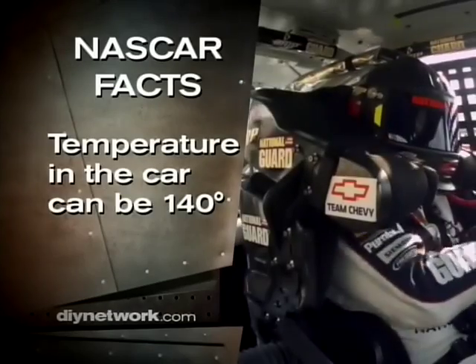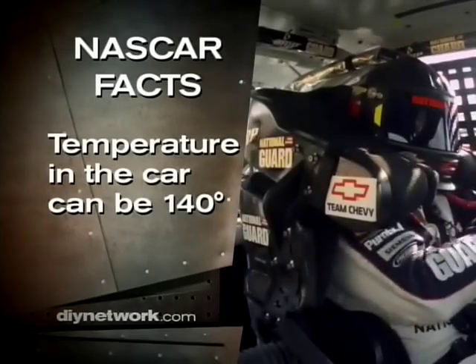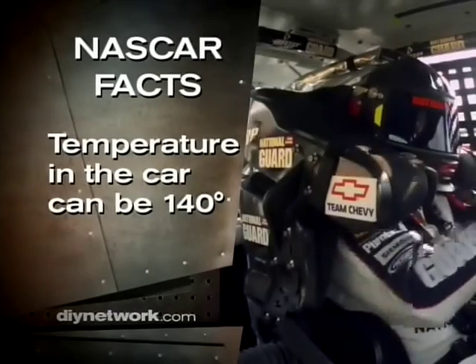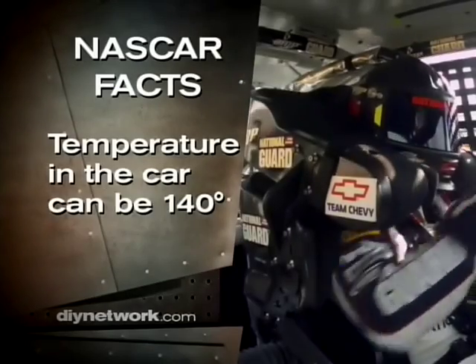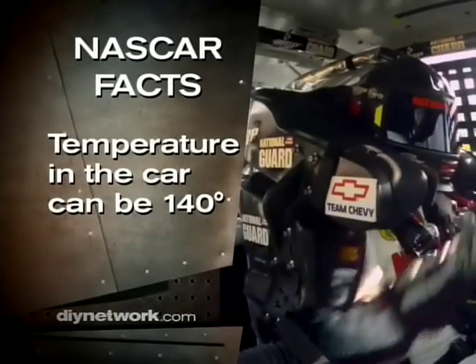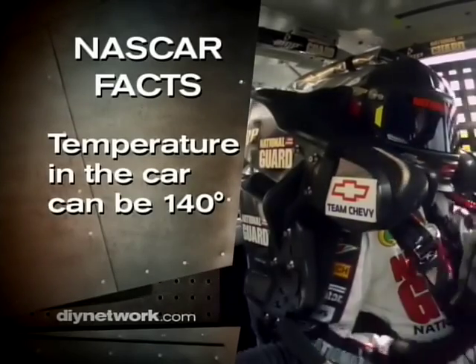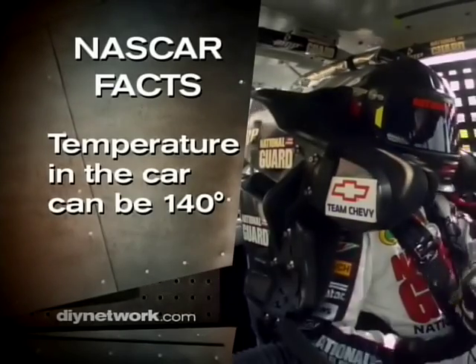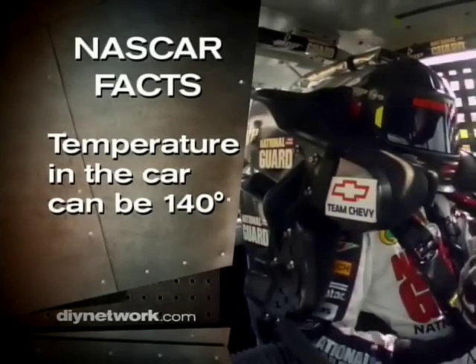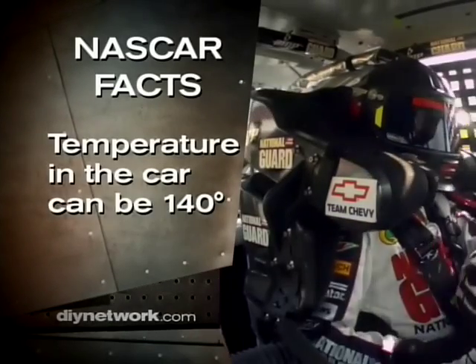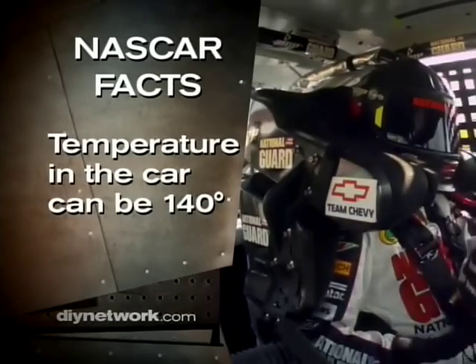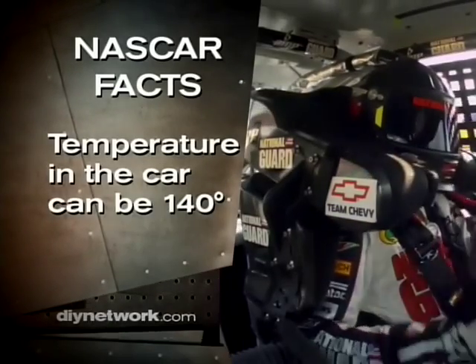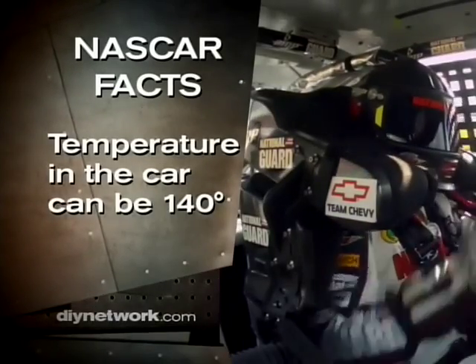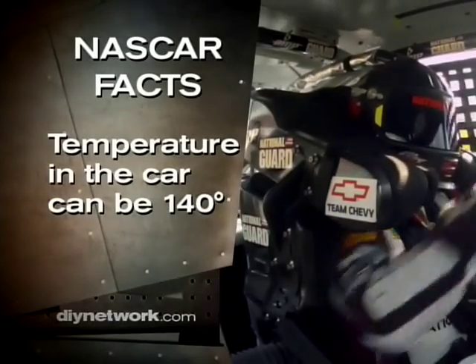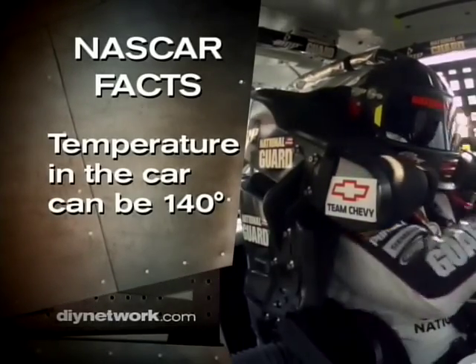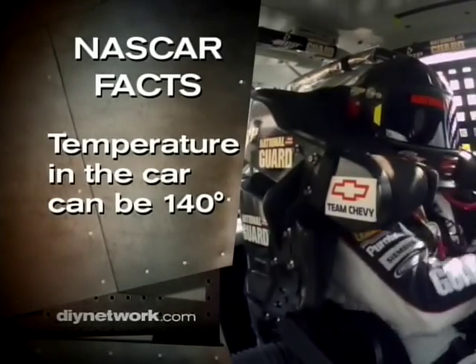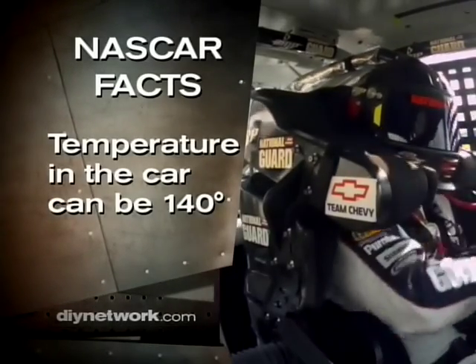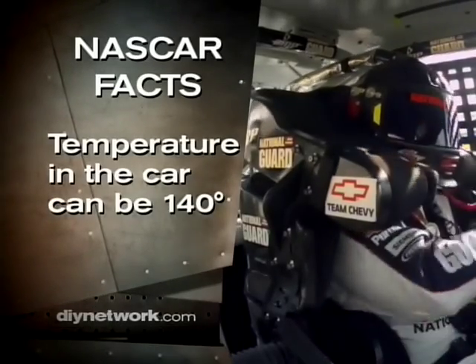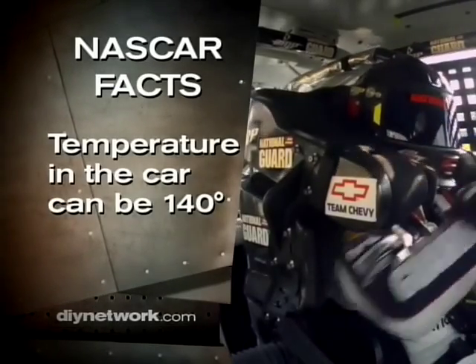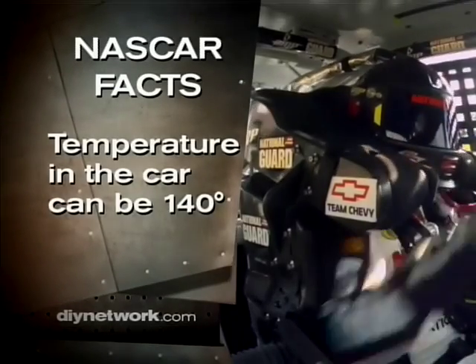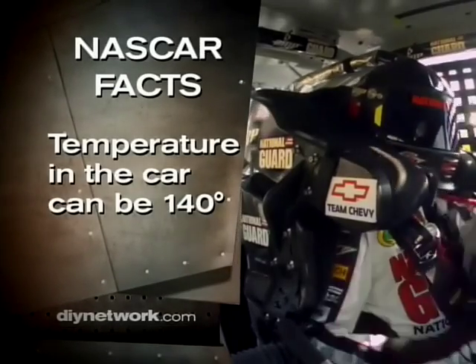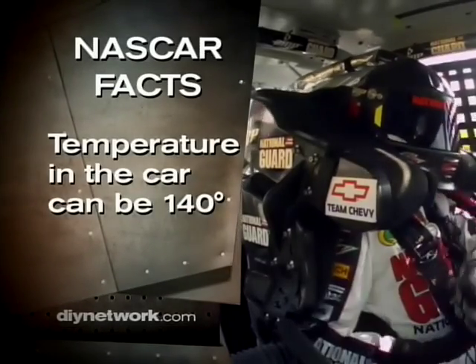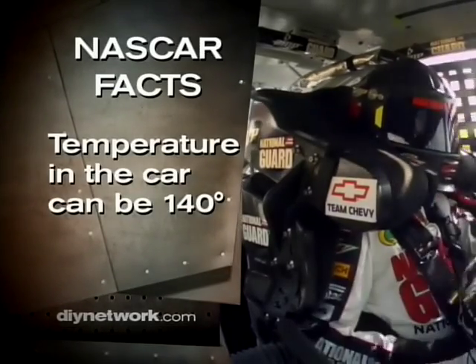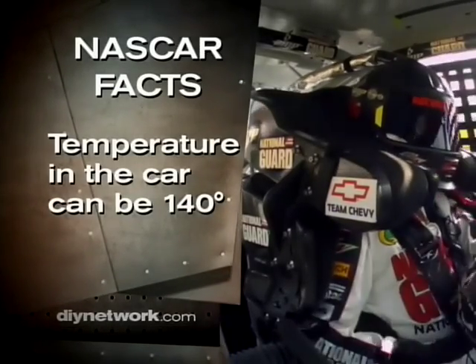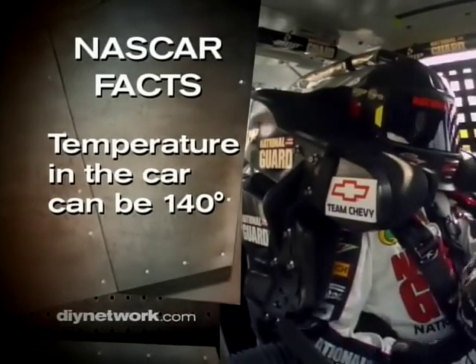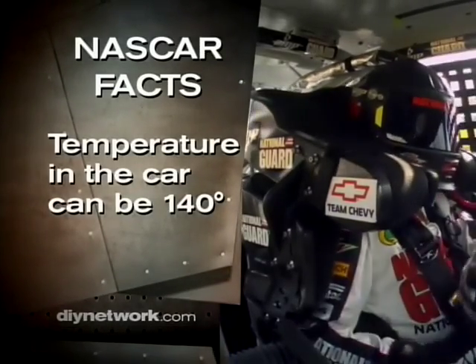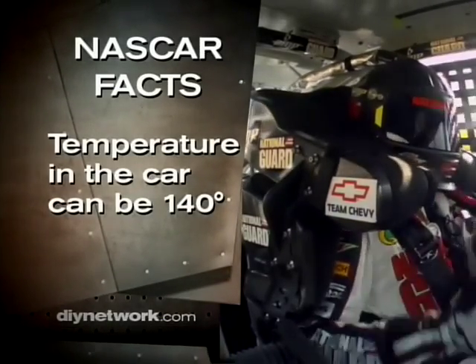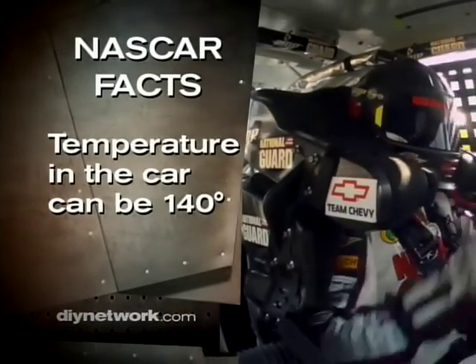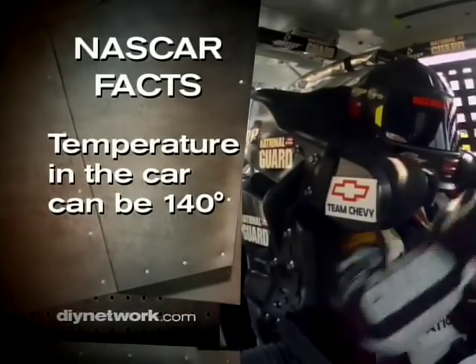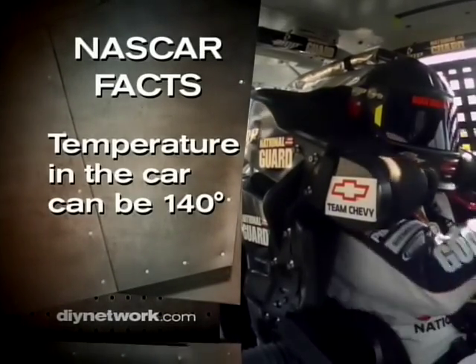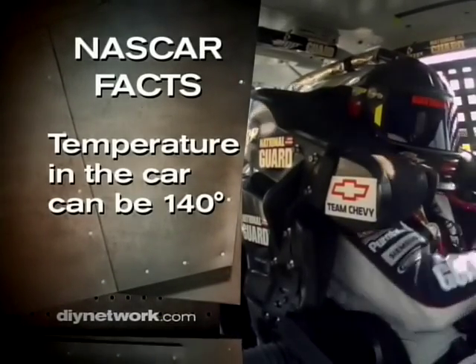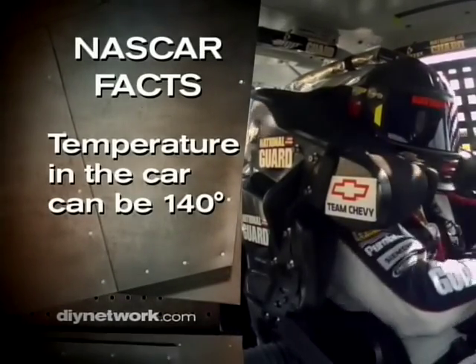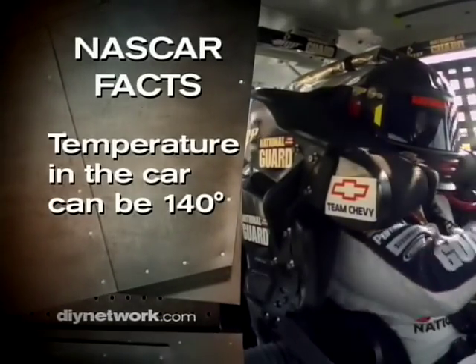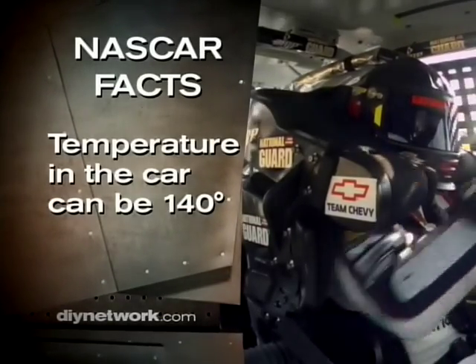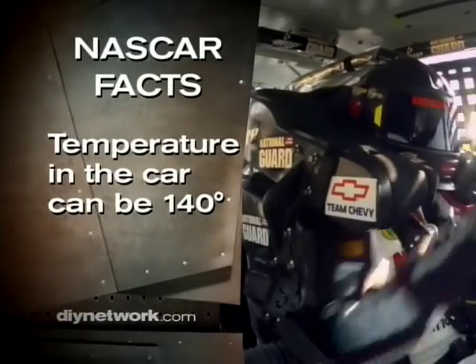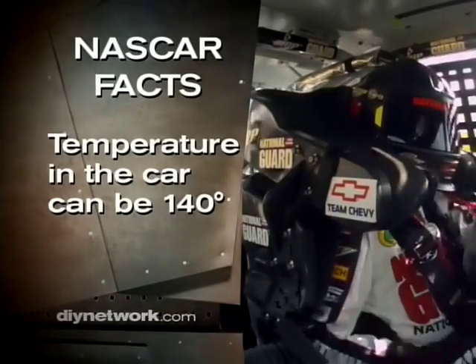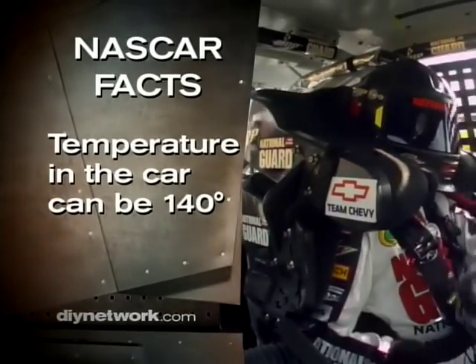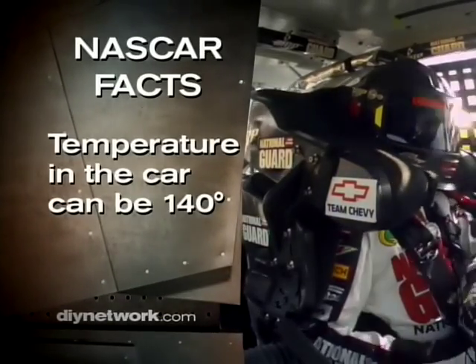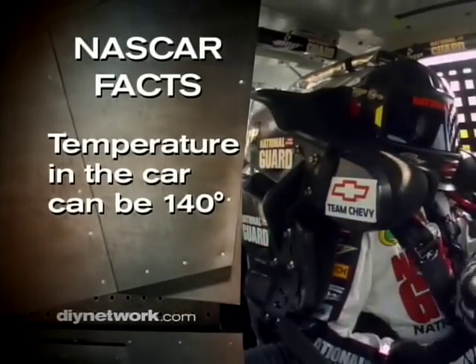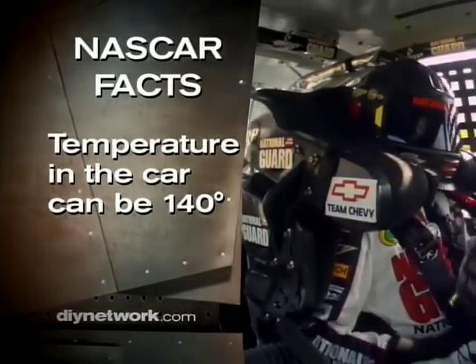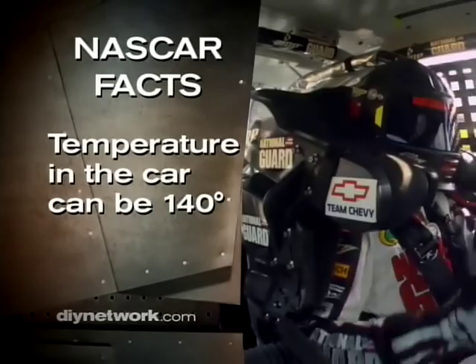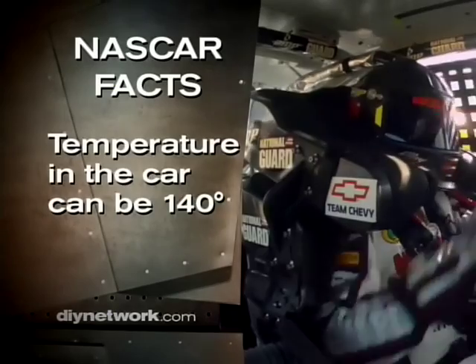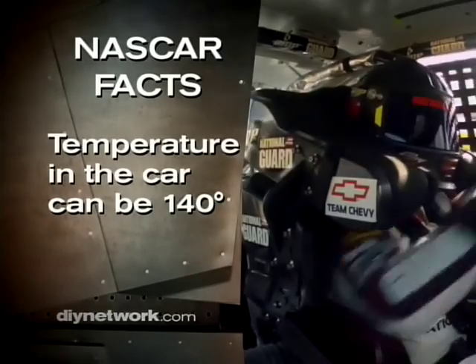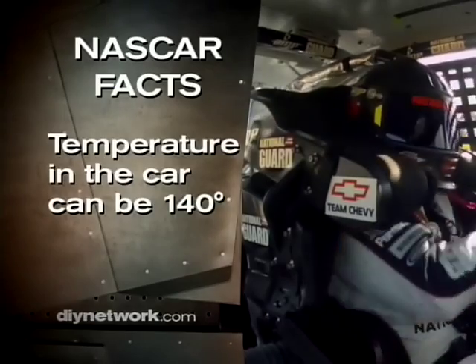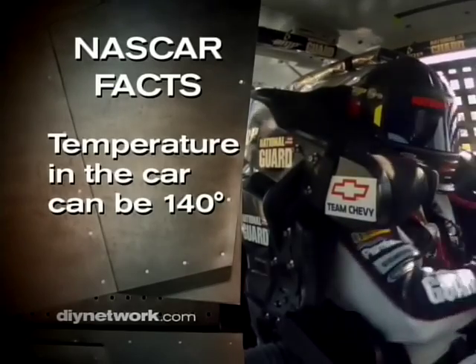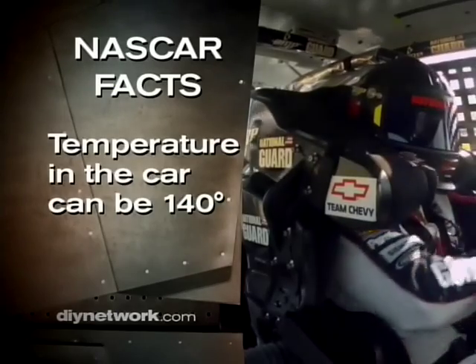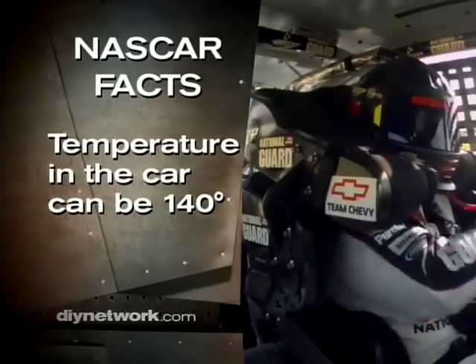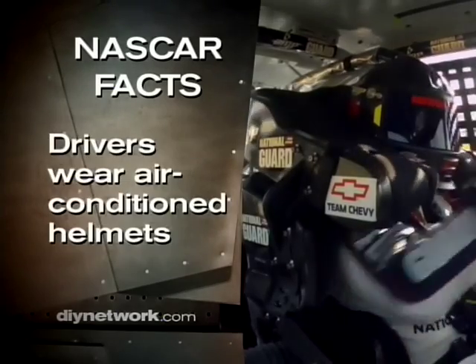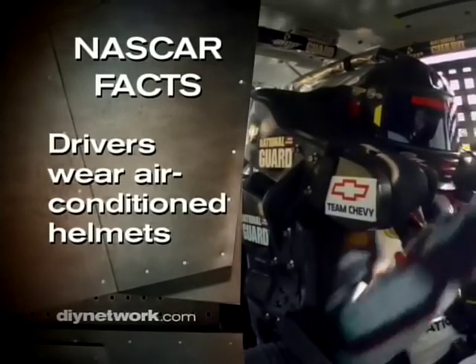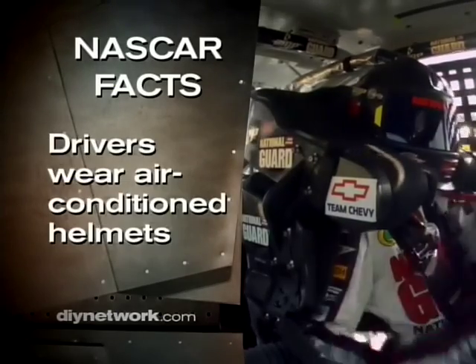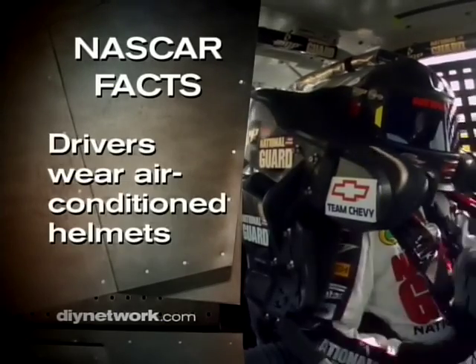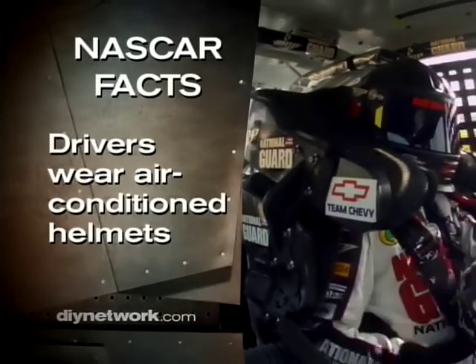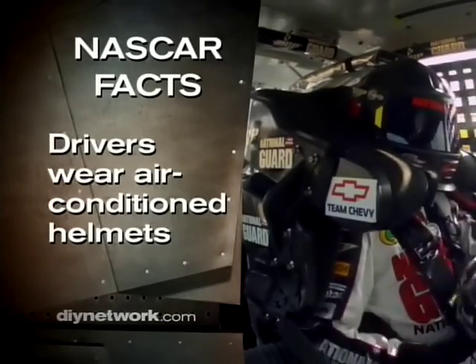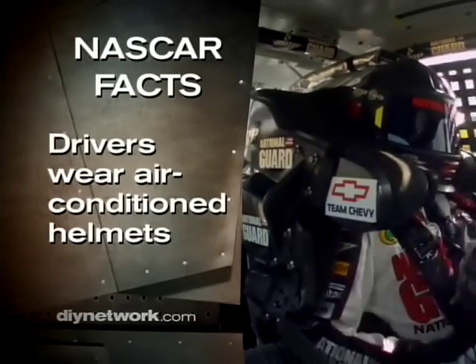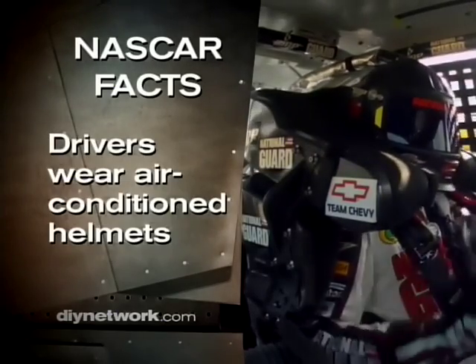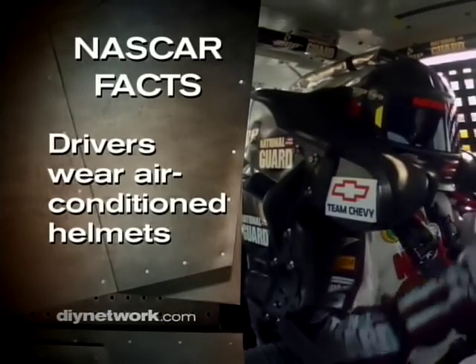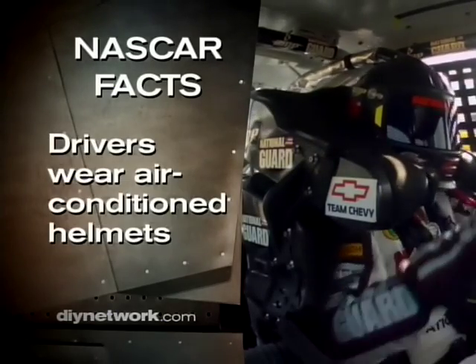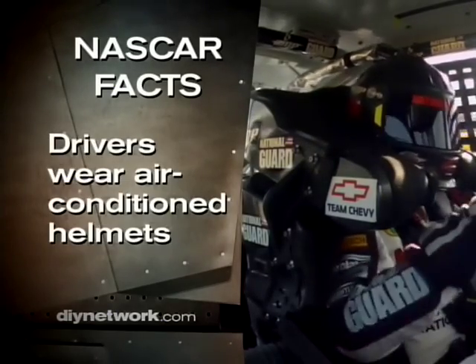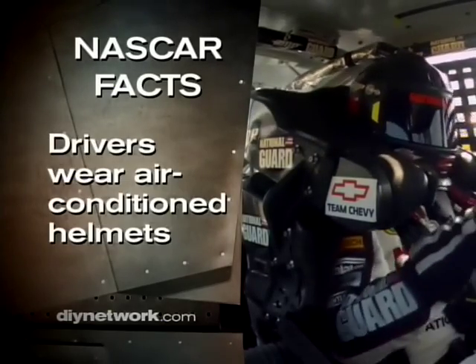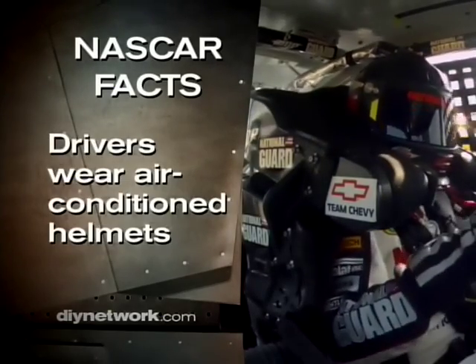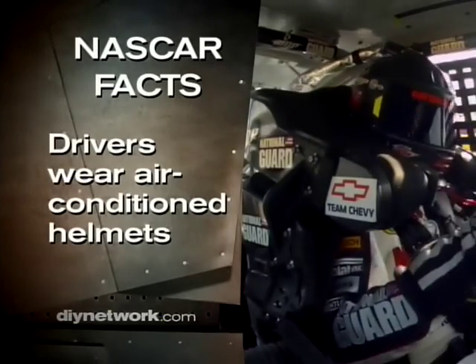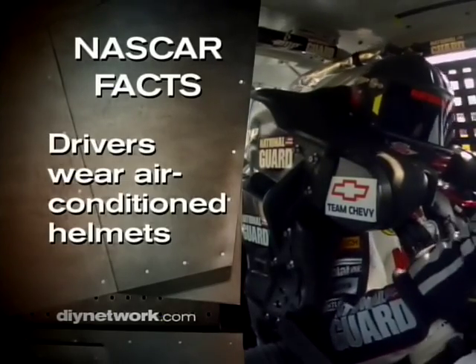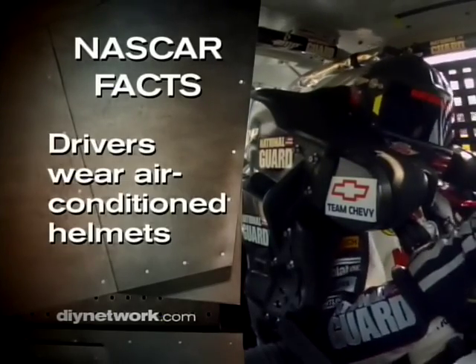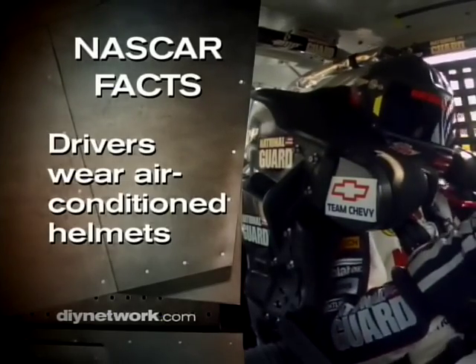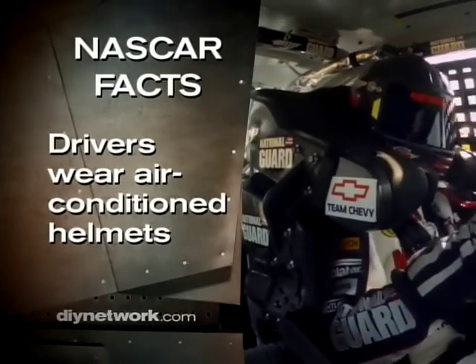The temperature in a NASCAR race car can get up to 140 degrees. To keep cool, drivers wear air-conditioned helmets.